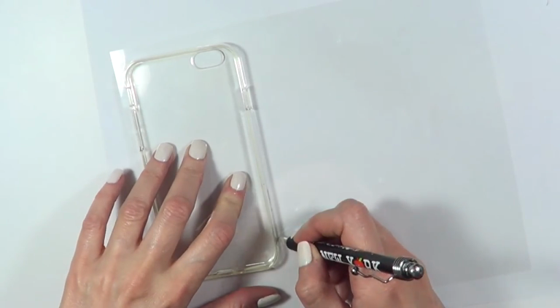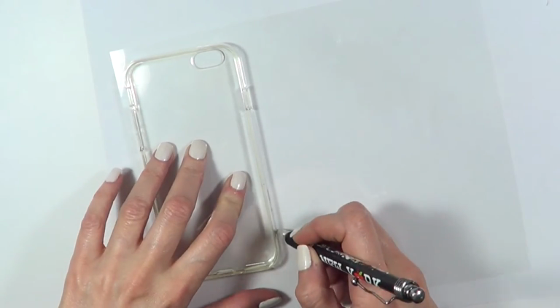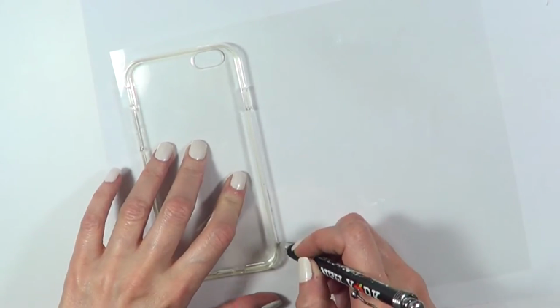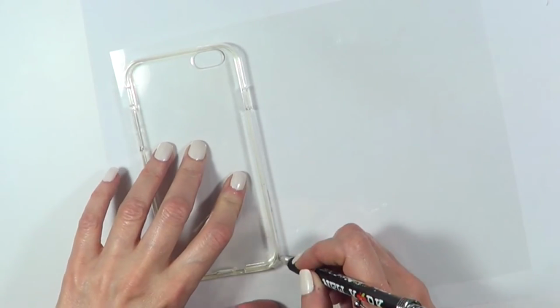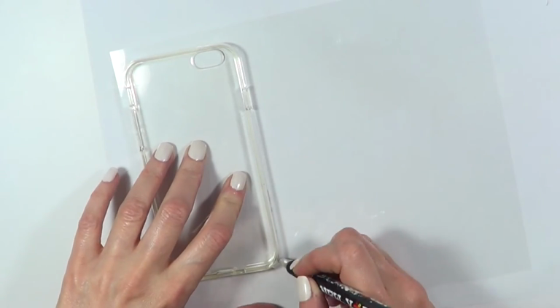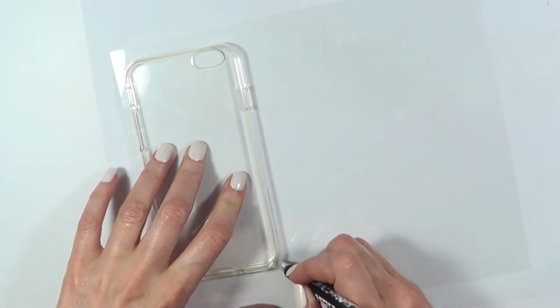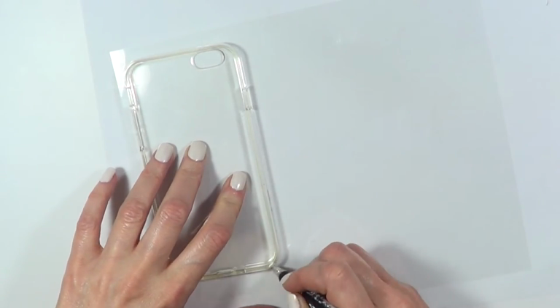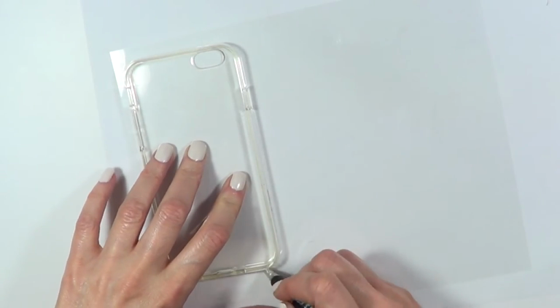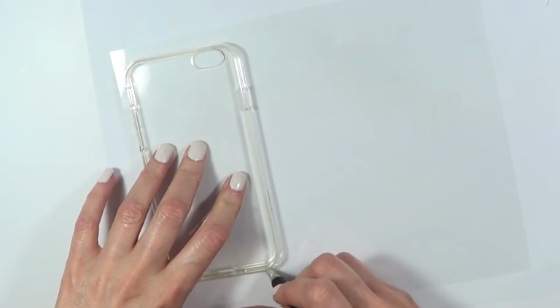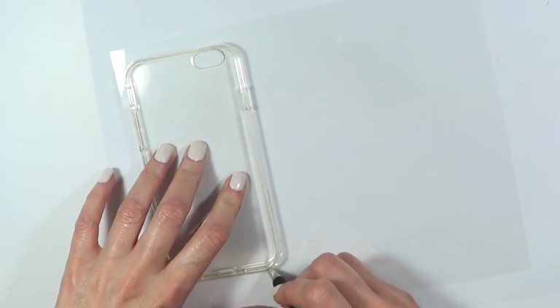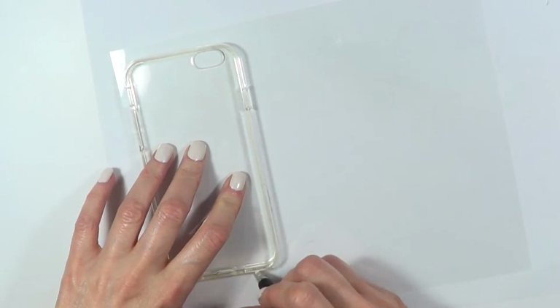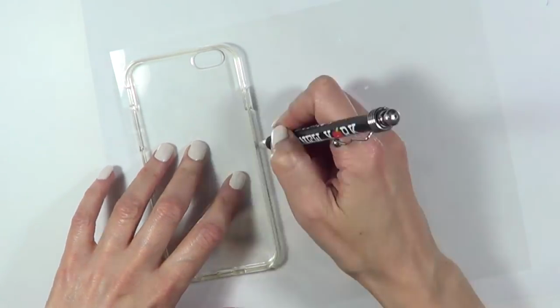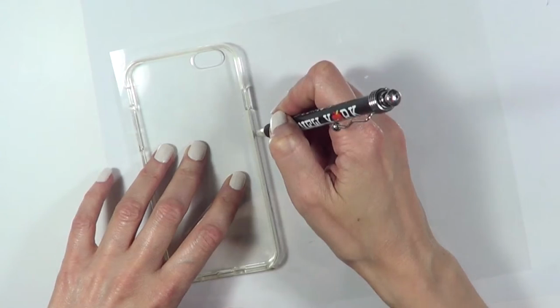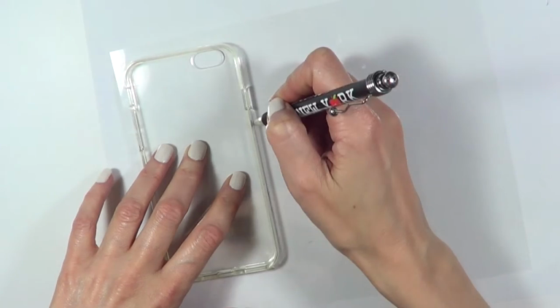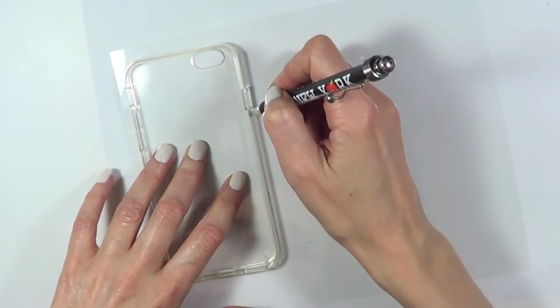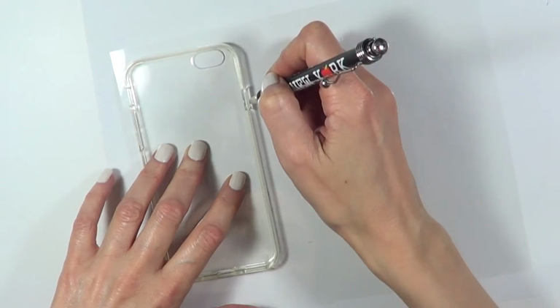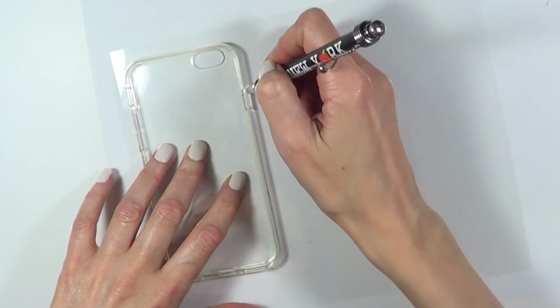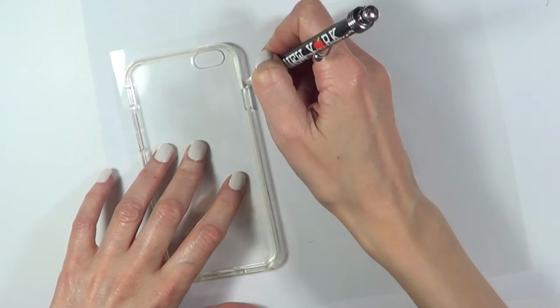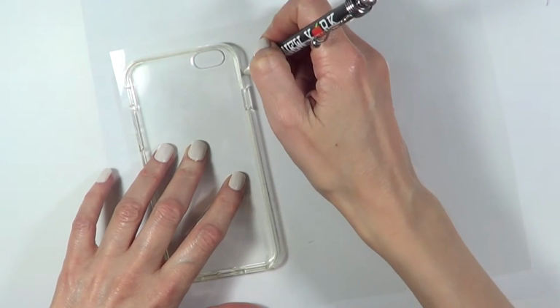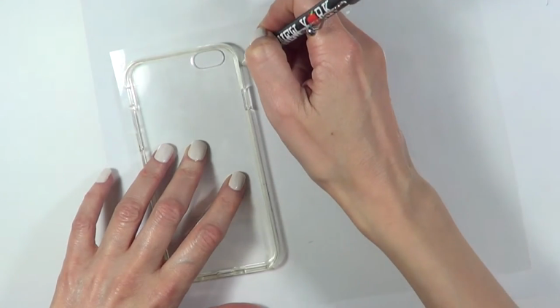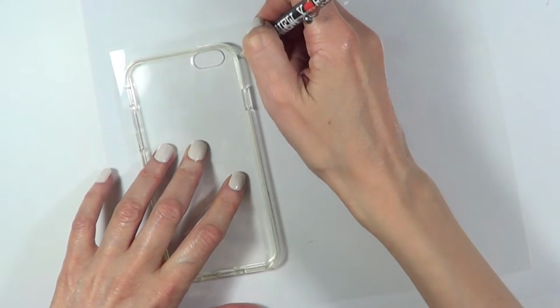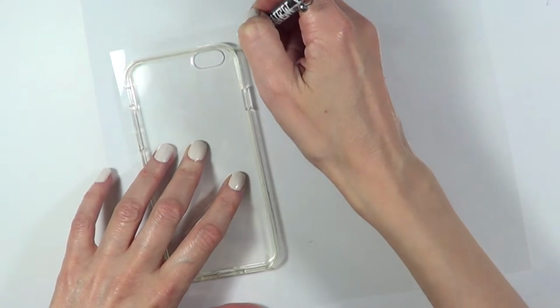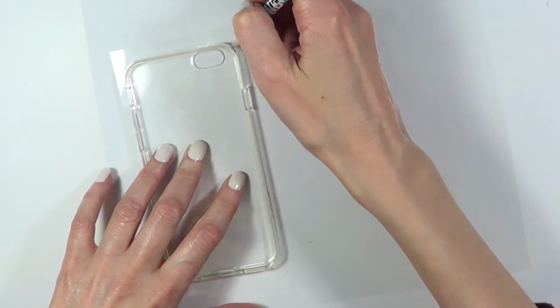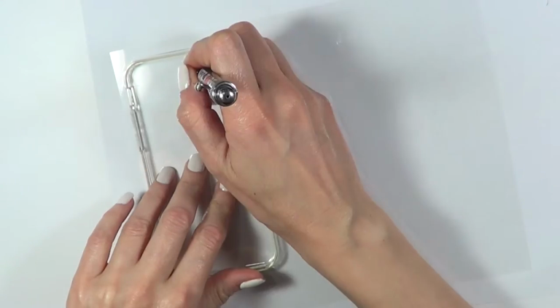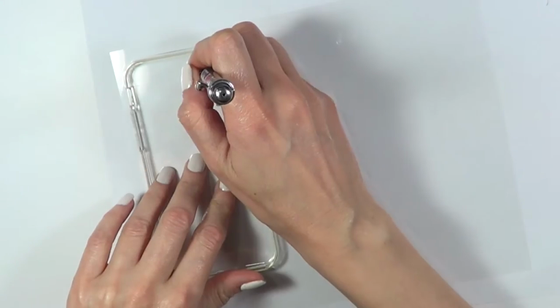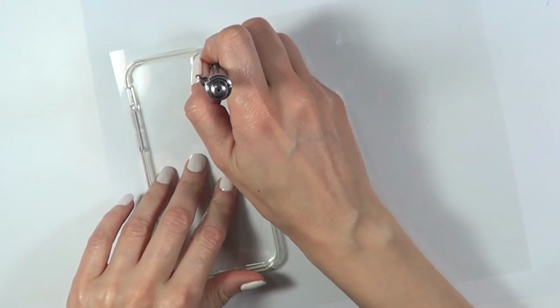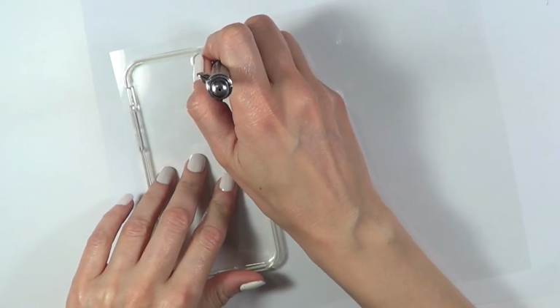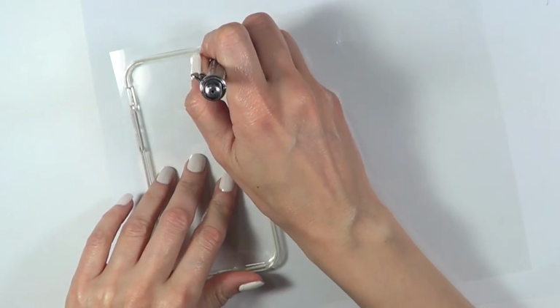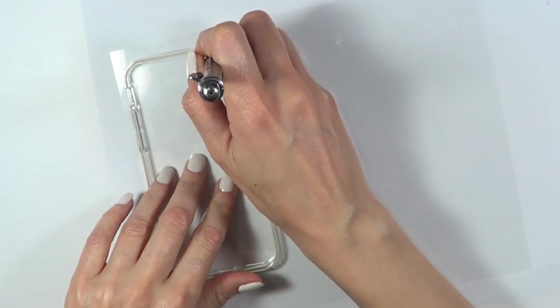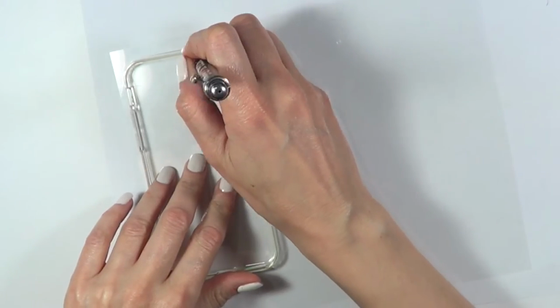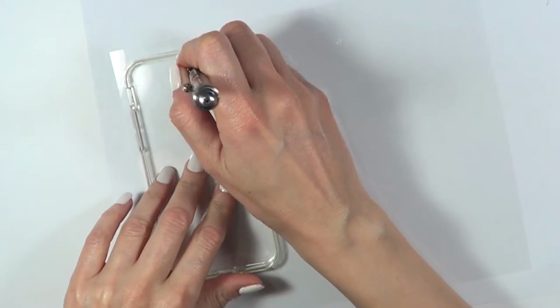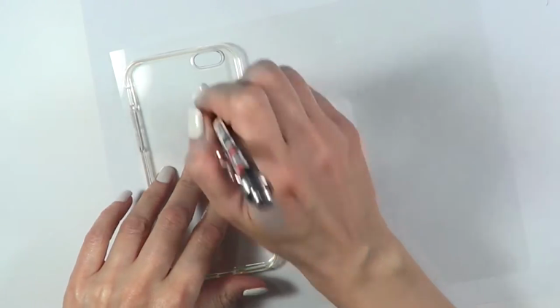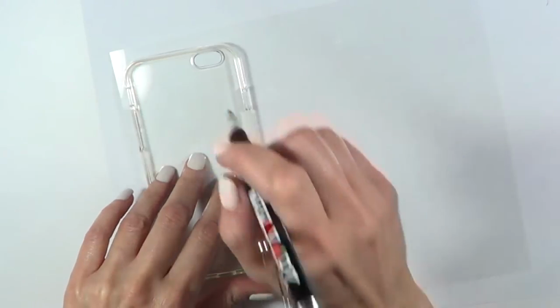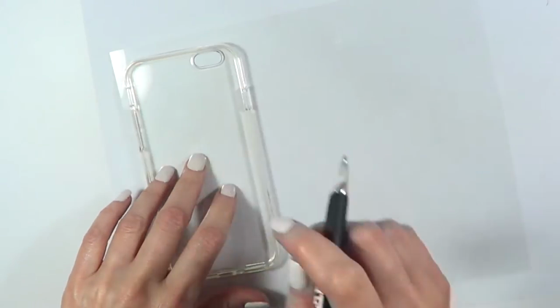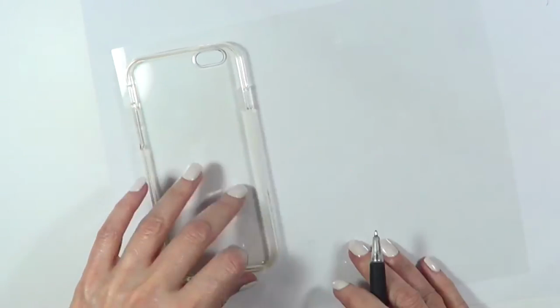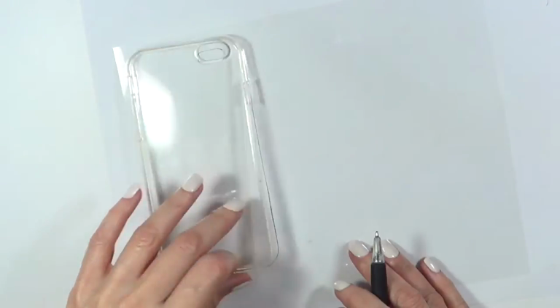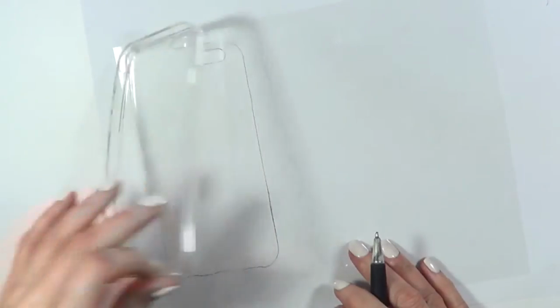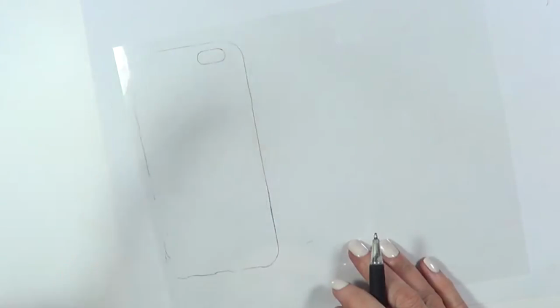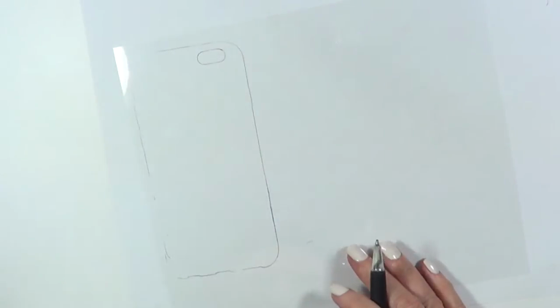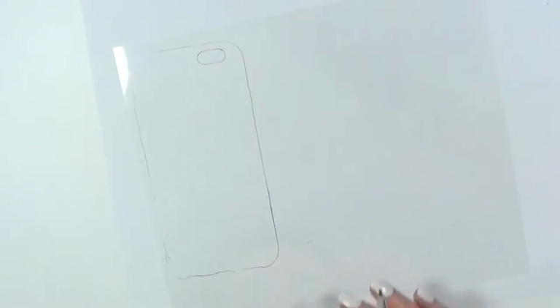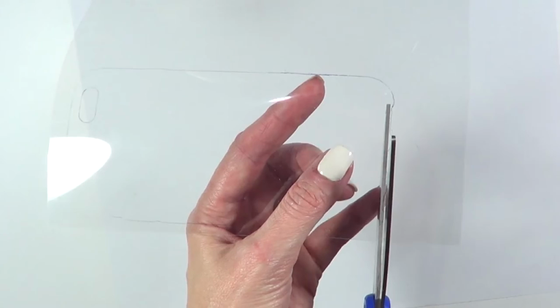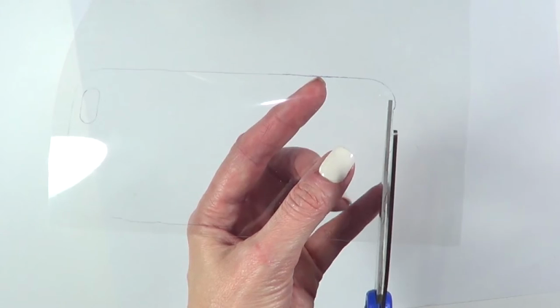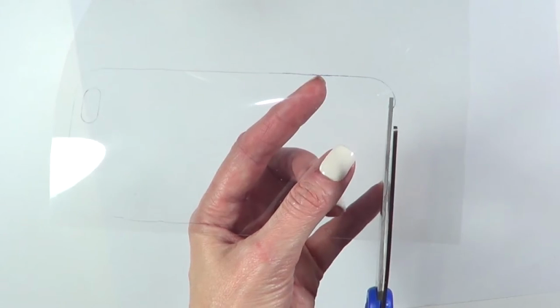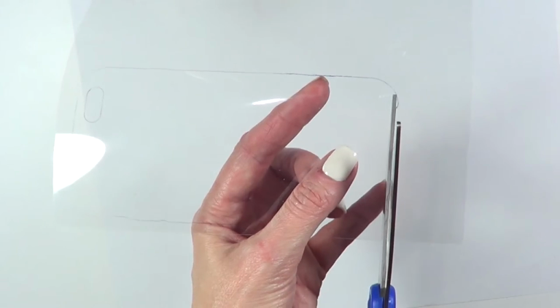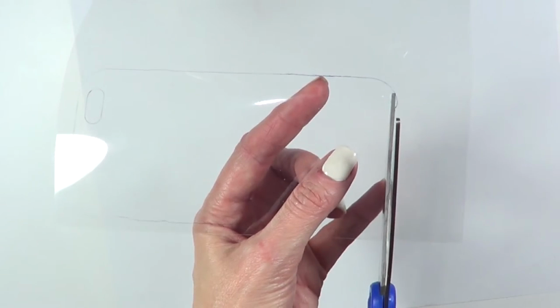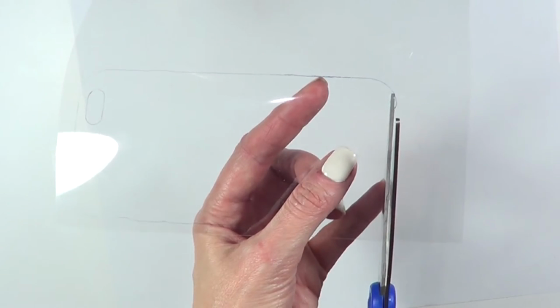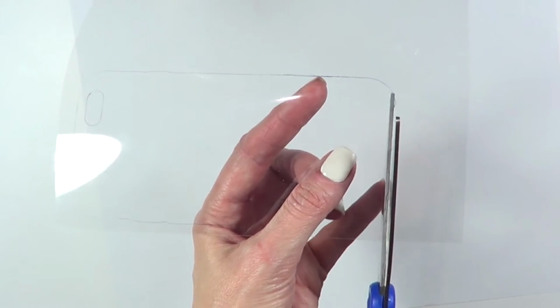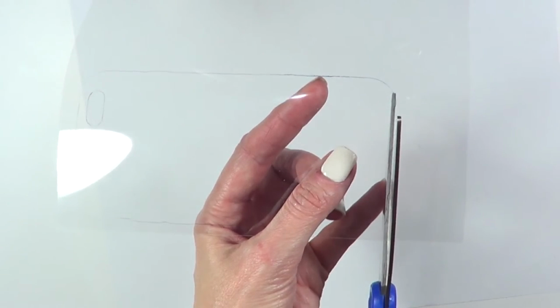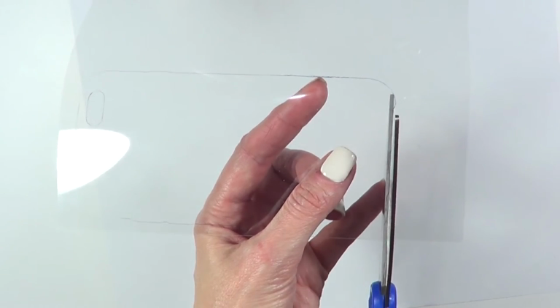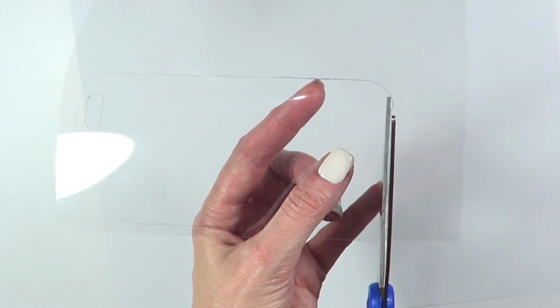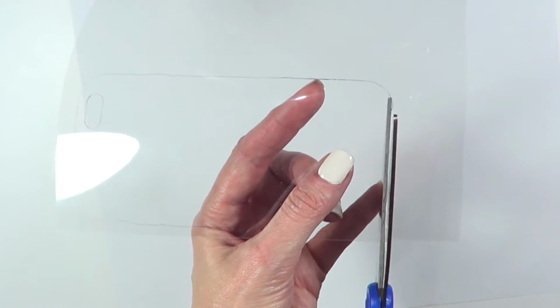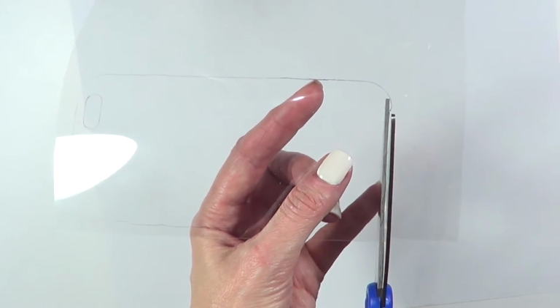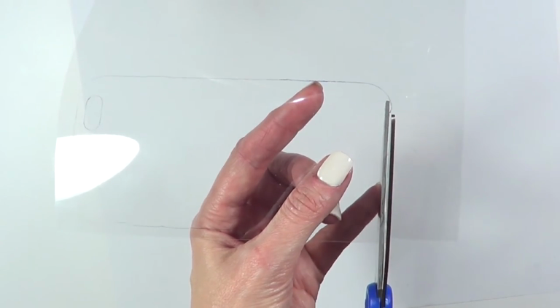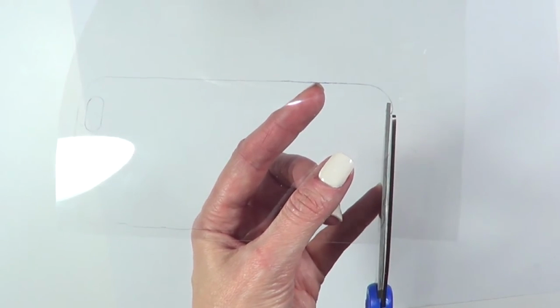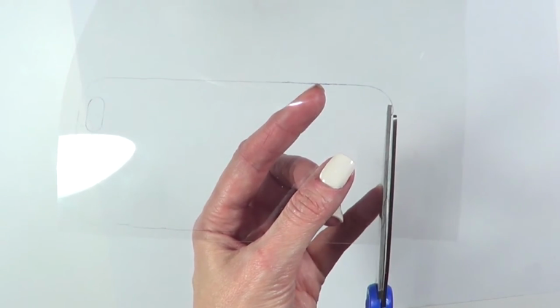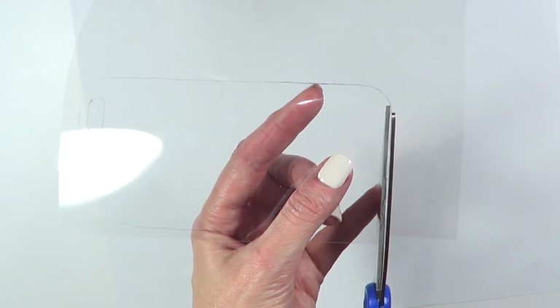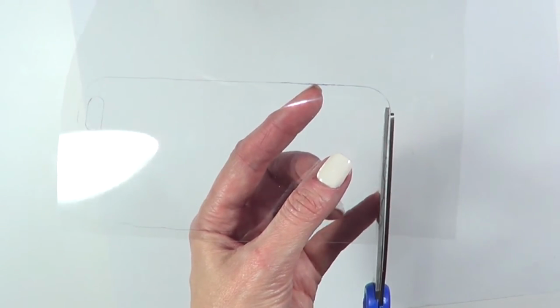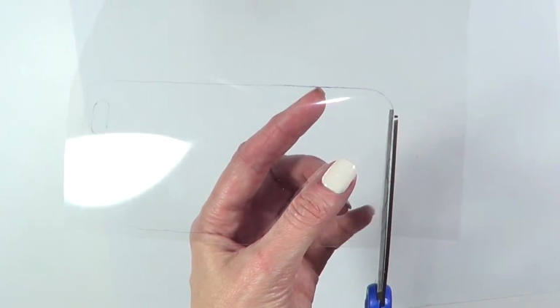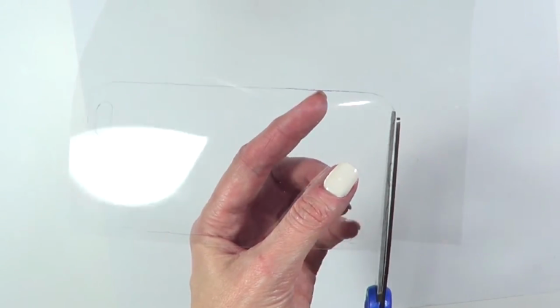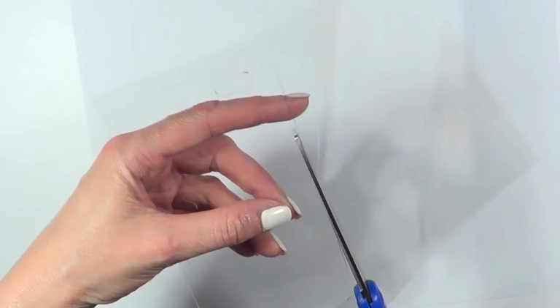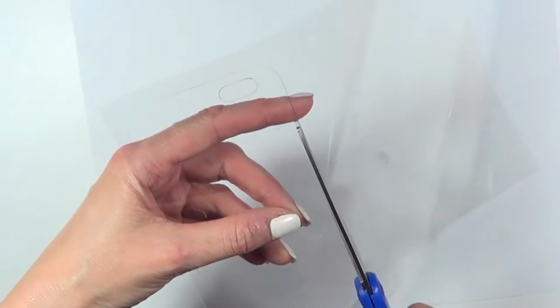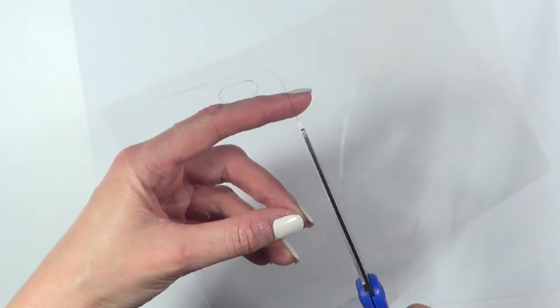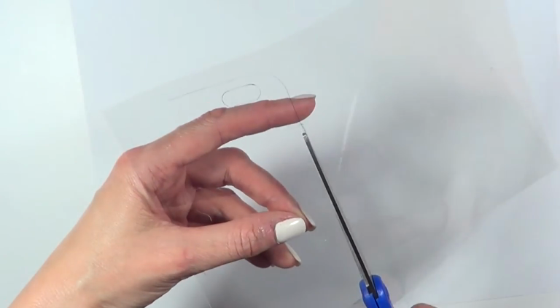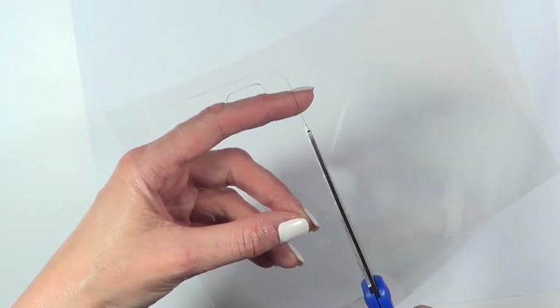I'm going to turn it upside down and with a pen, just trace the shape of it, not forgetting the camera gap. Then just cut it and again, don't forget the camera gap.